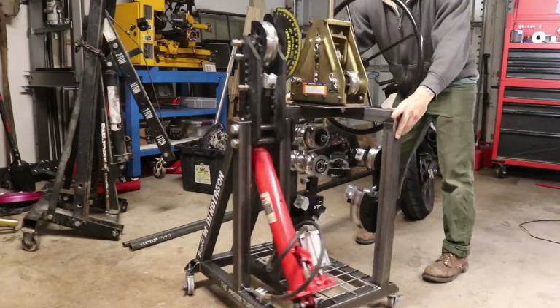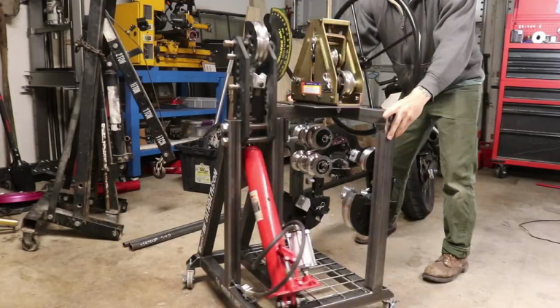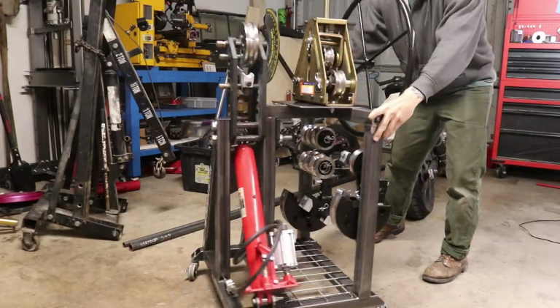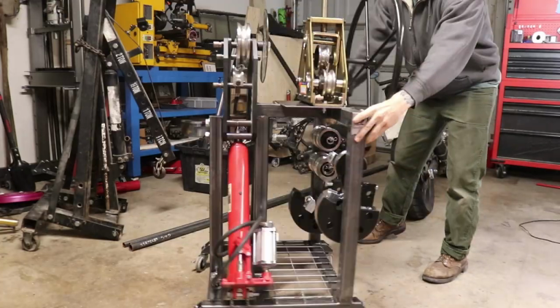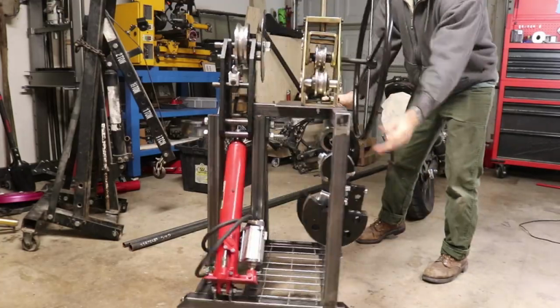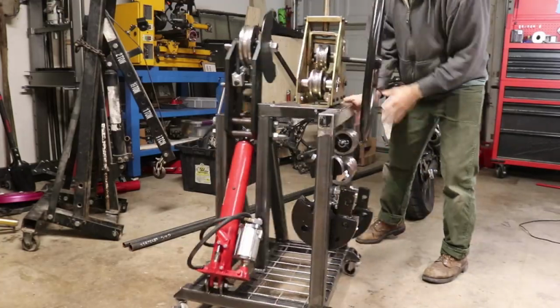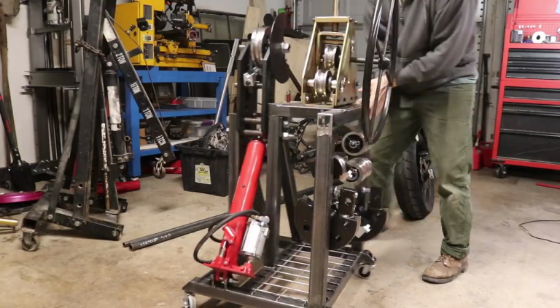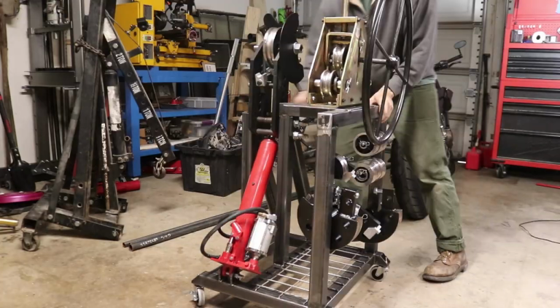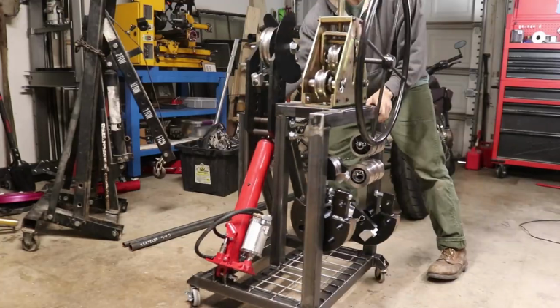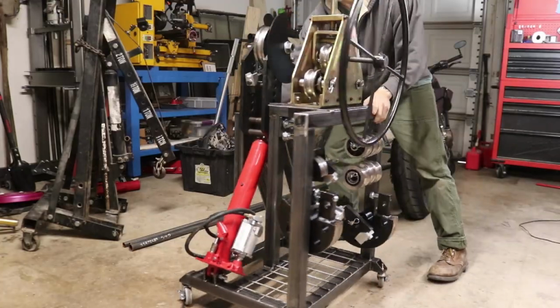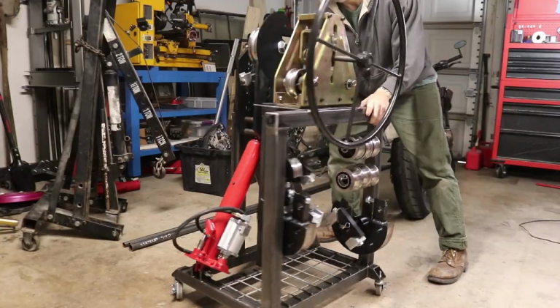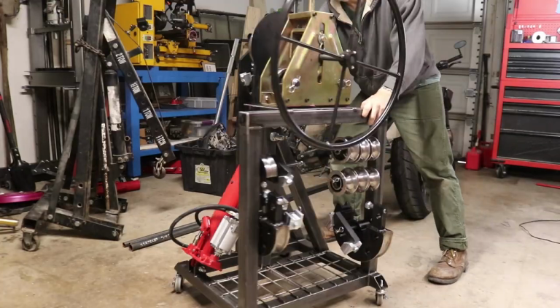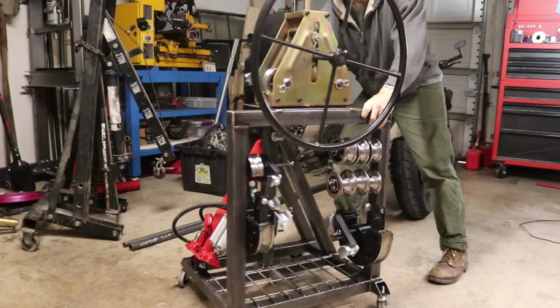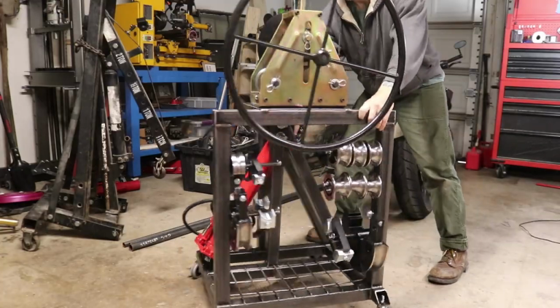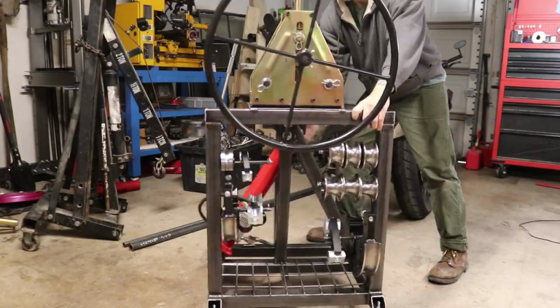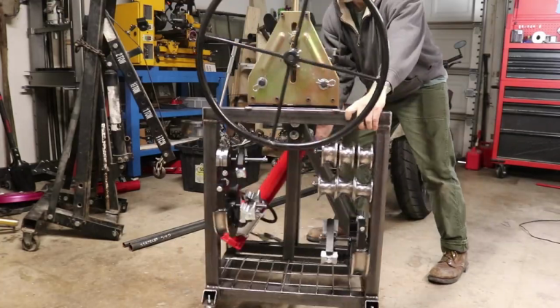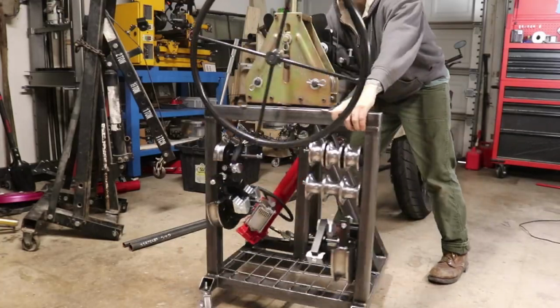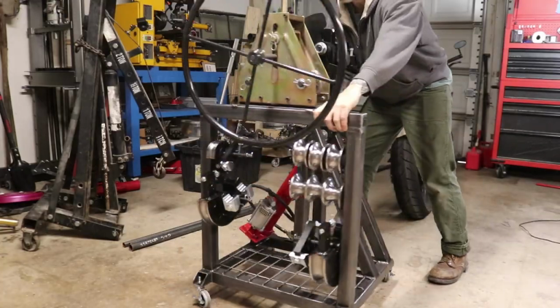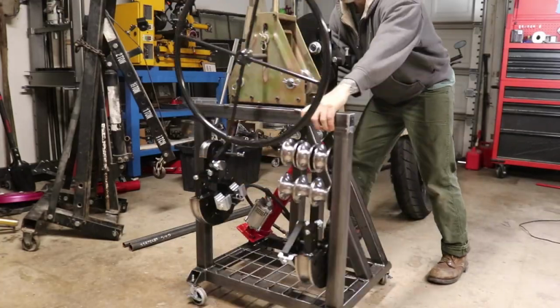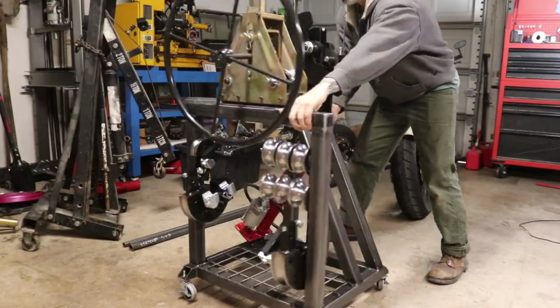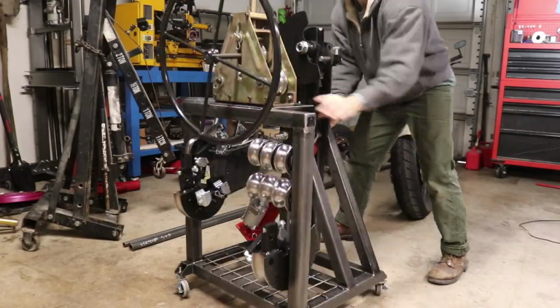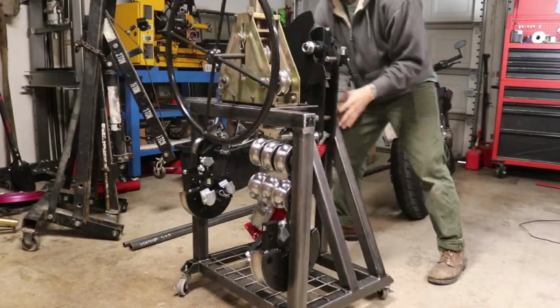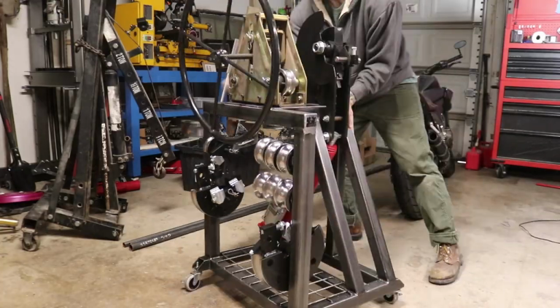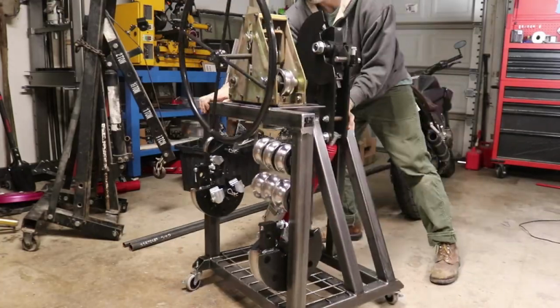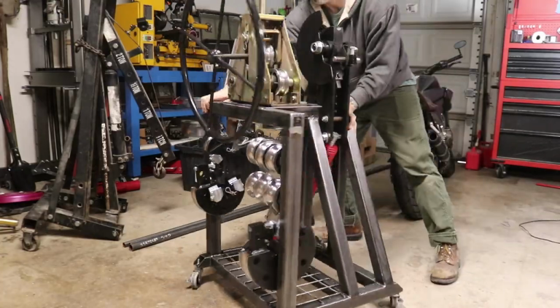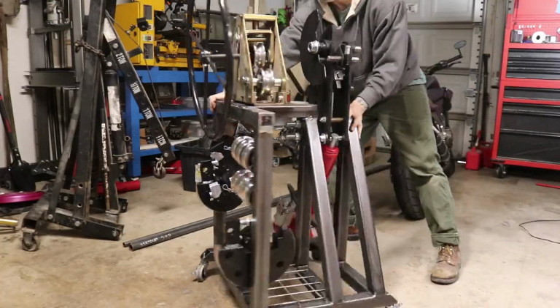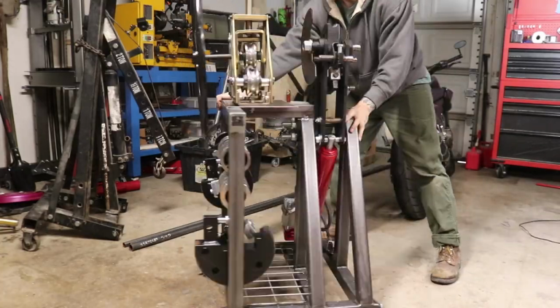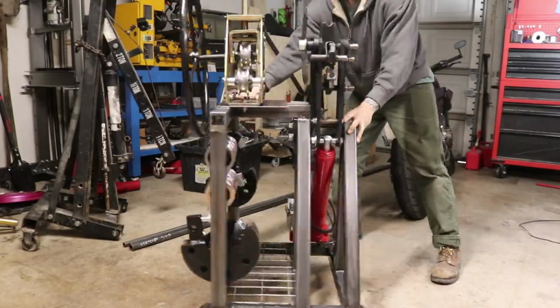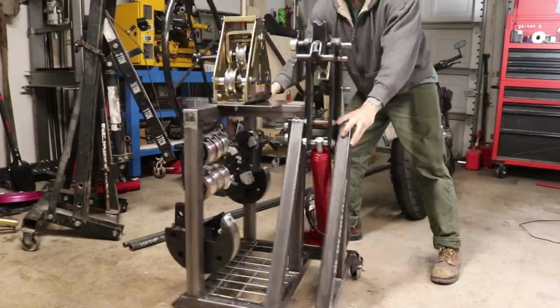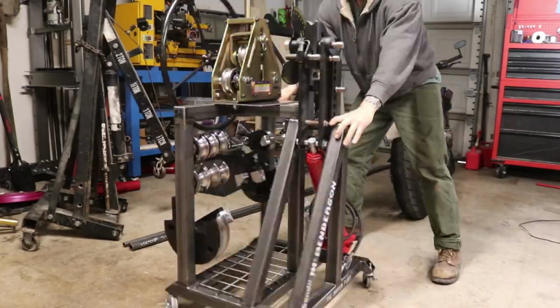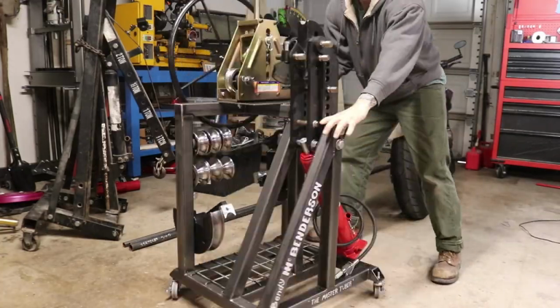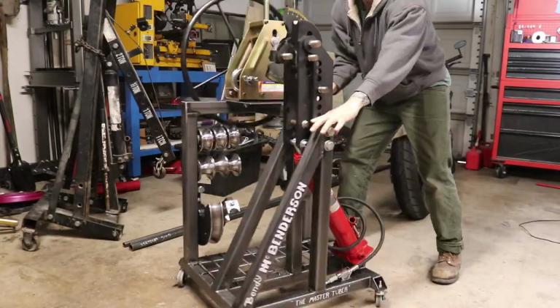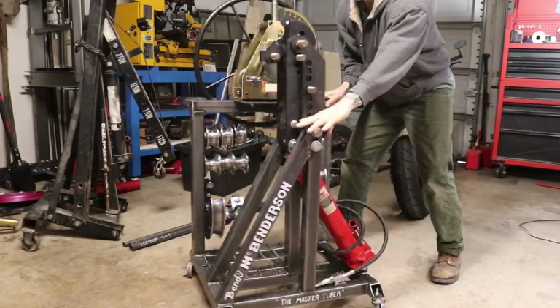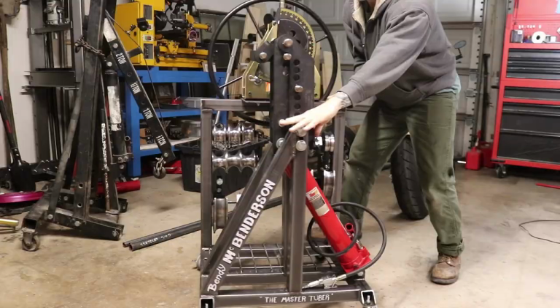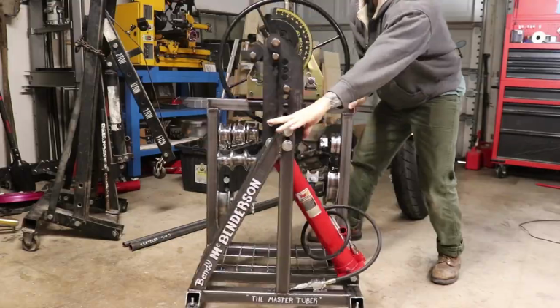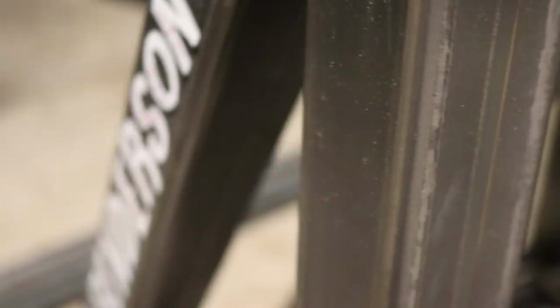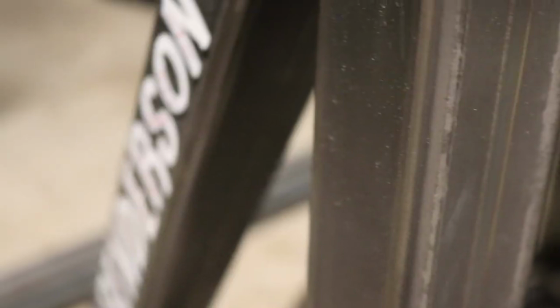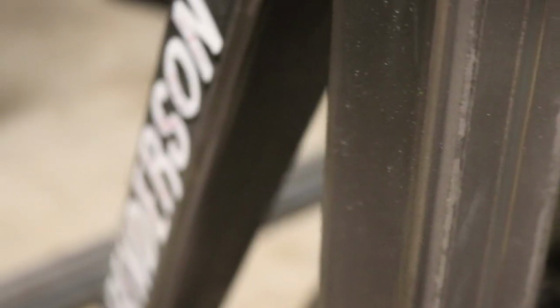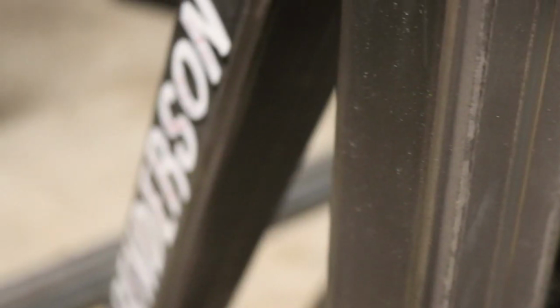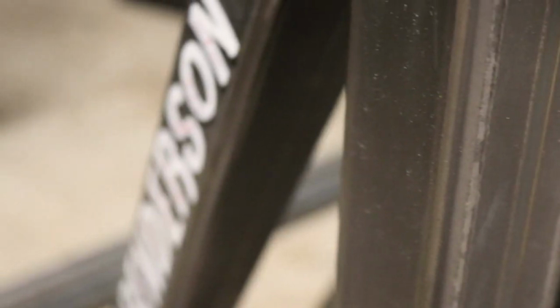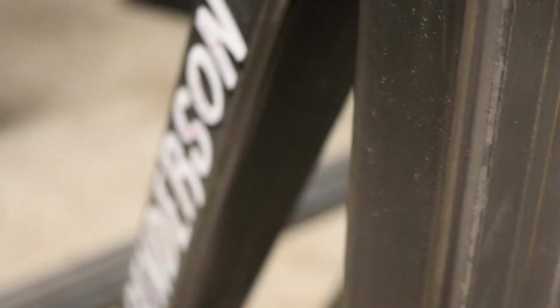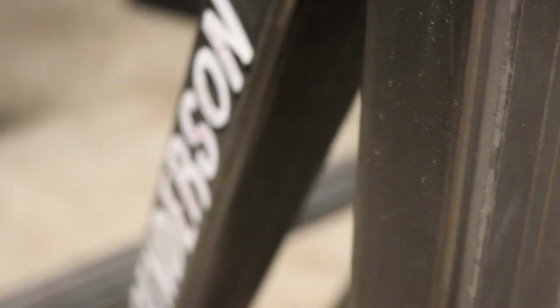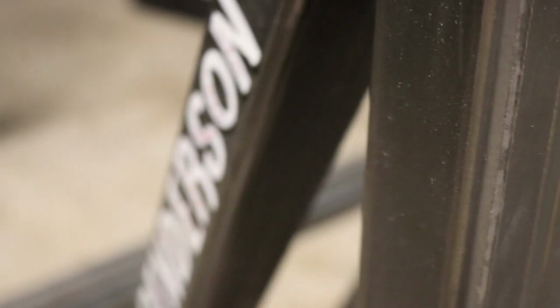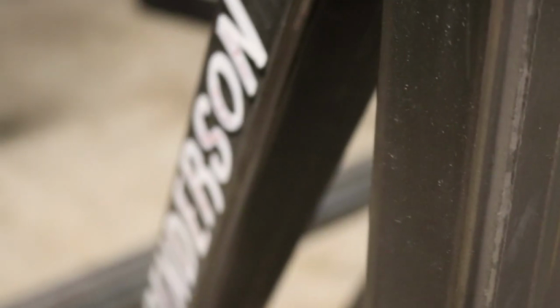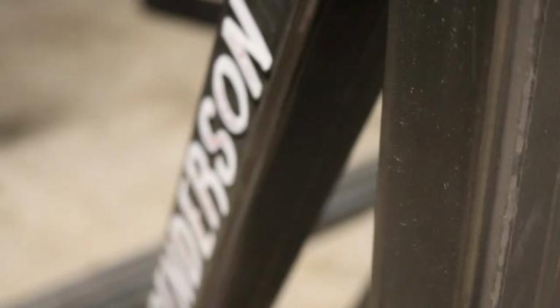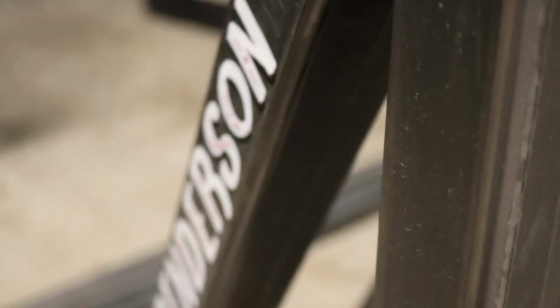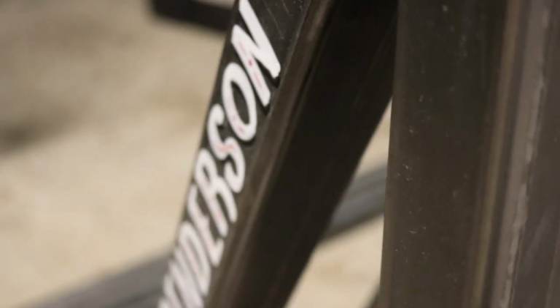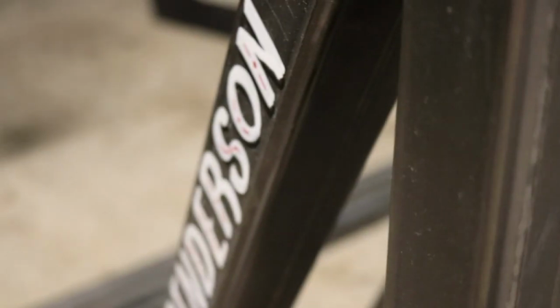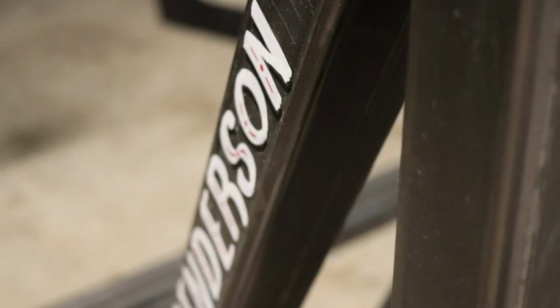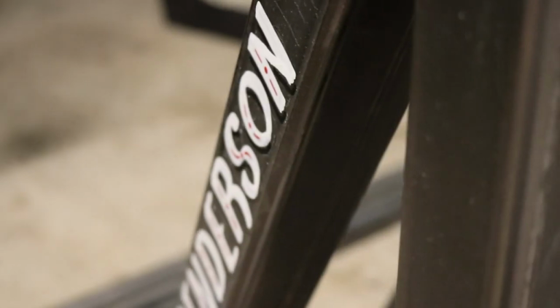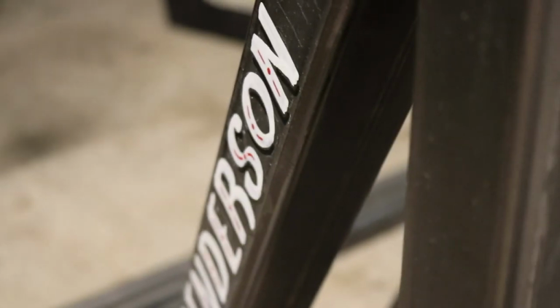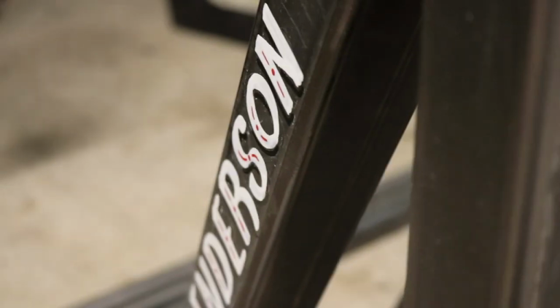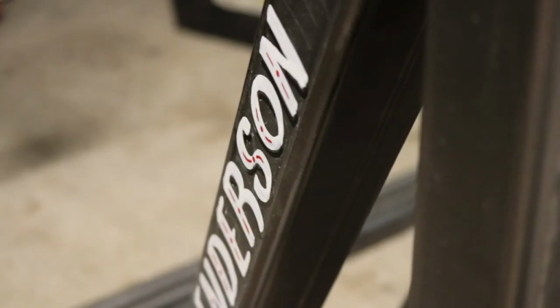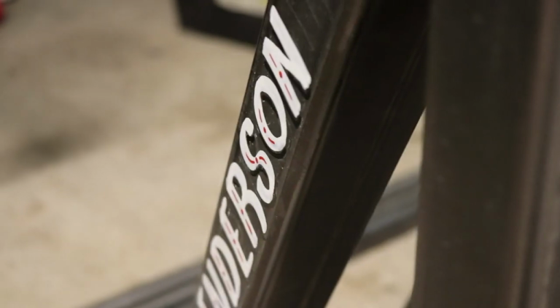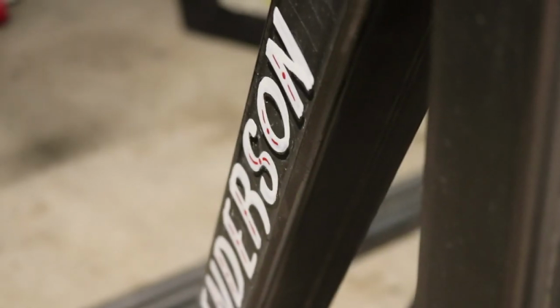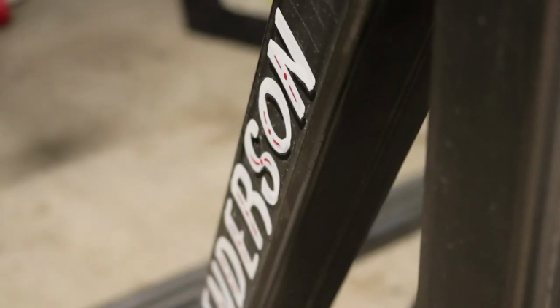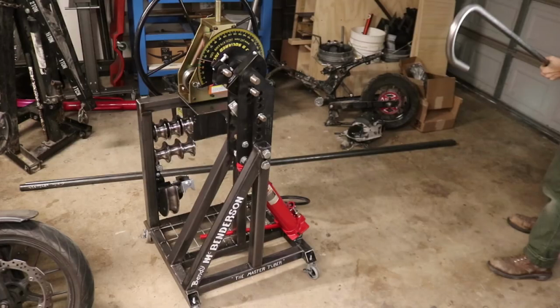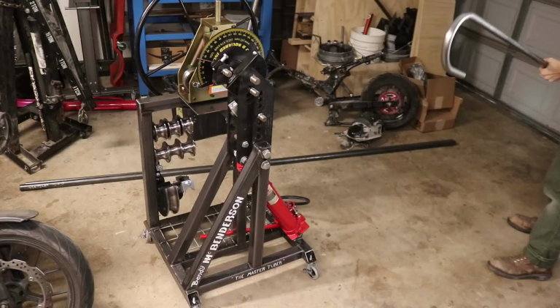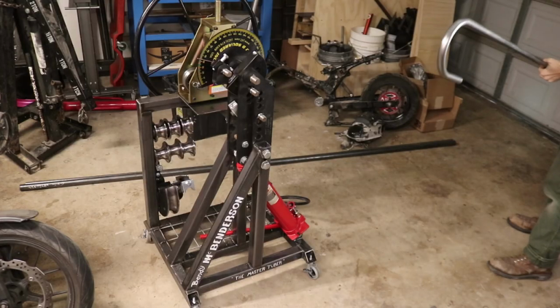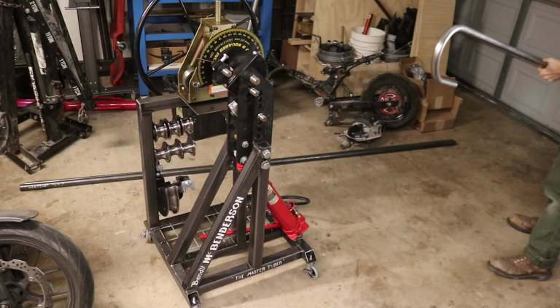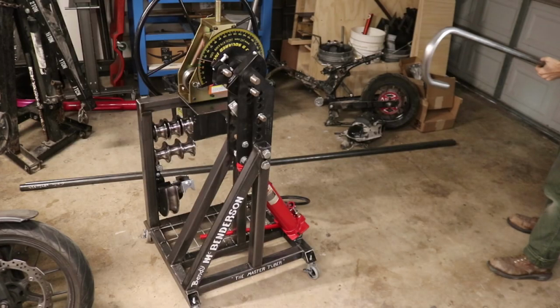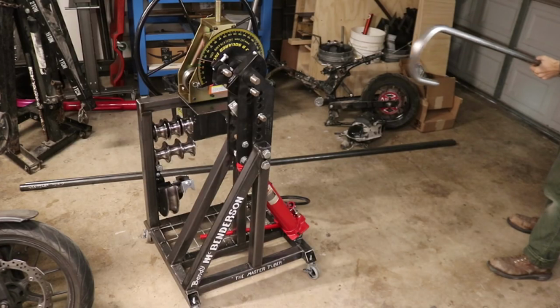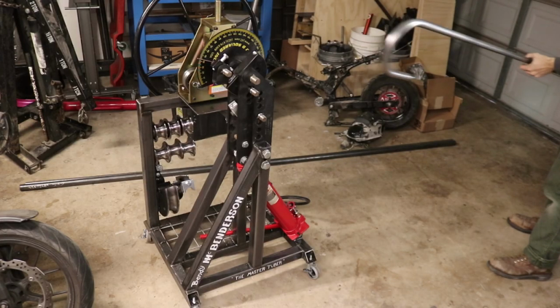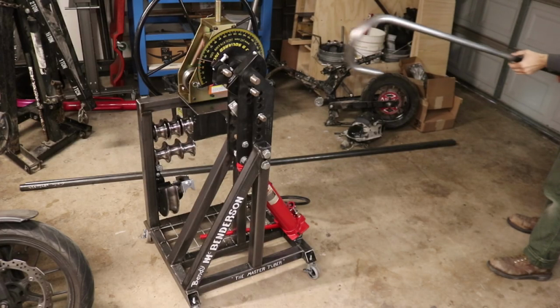Today on Hoopy Doodle, we dance with an inanimate object, we paint some letters, and we make a hook.